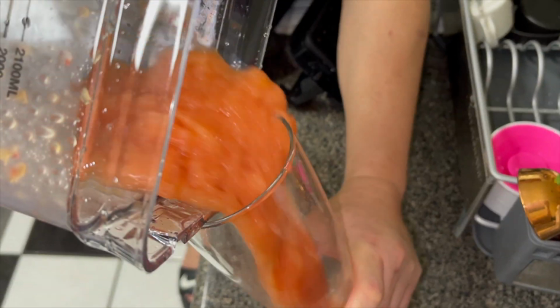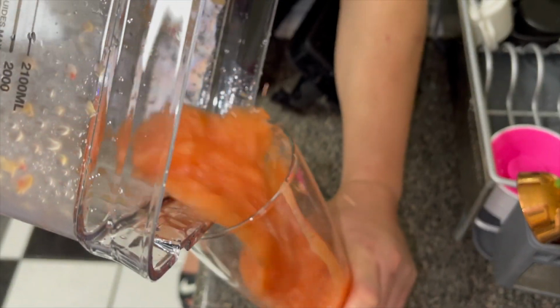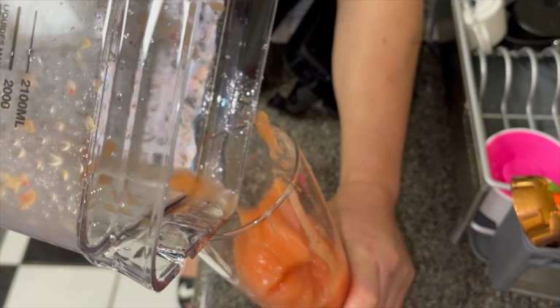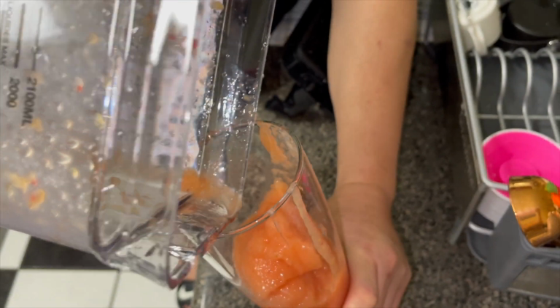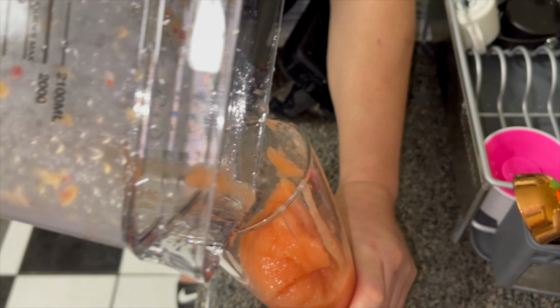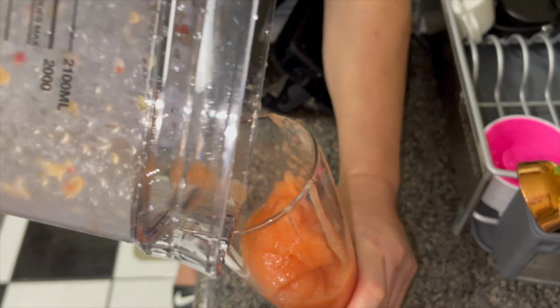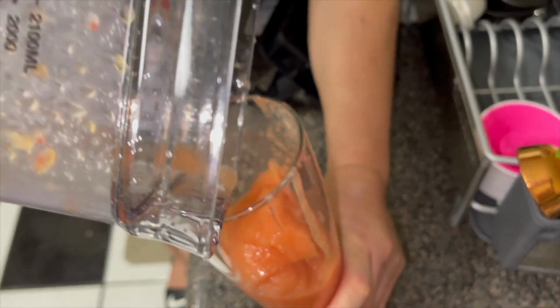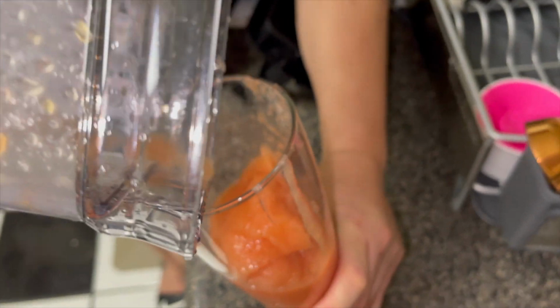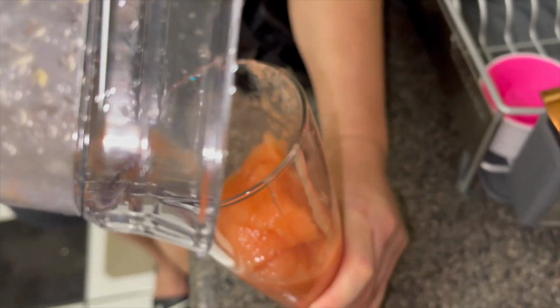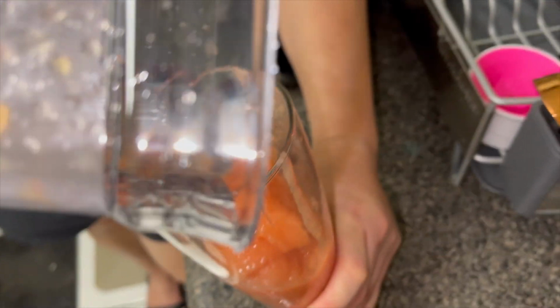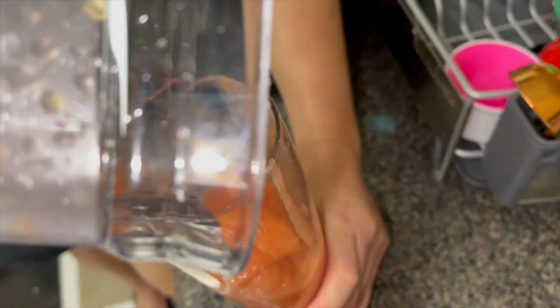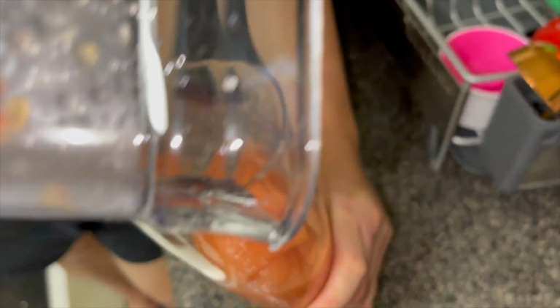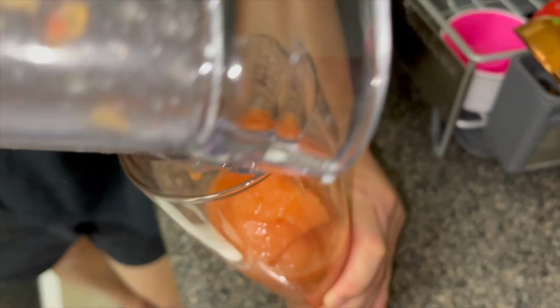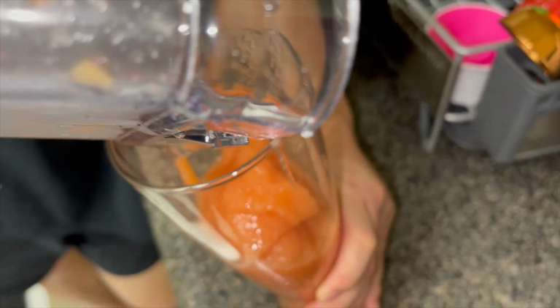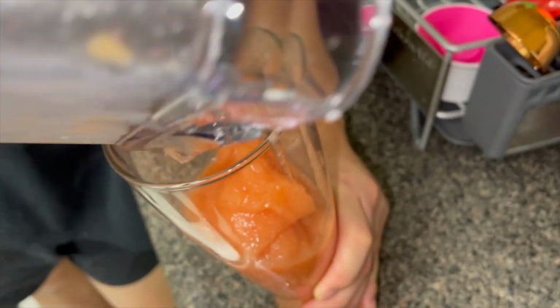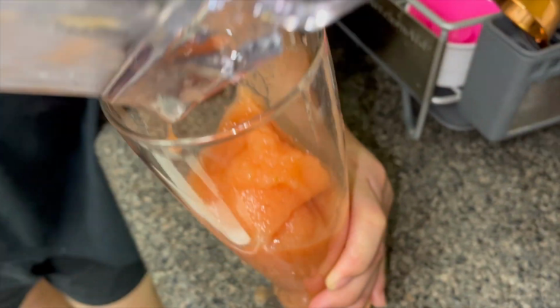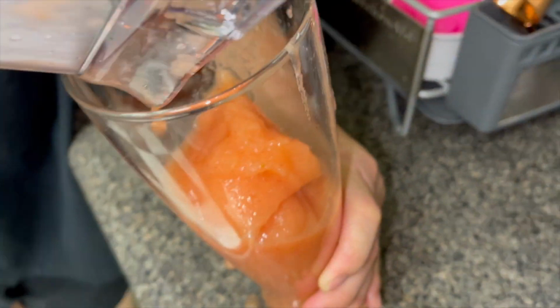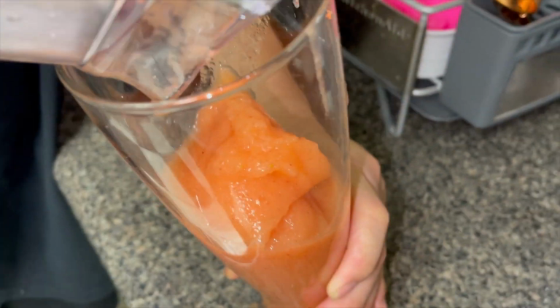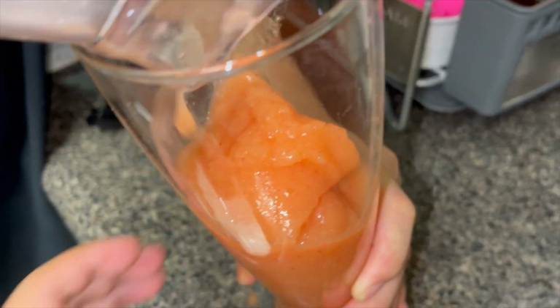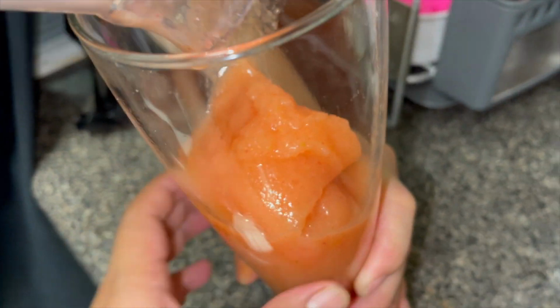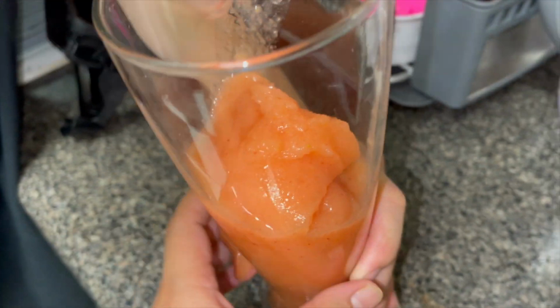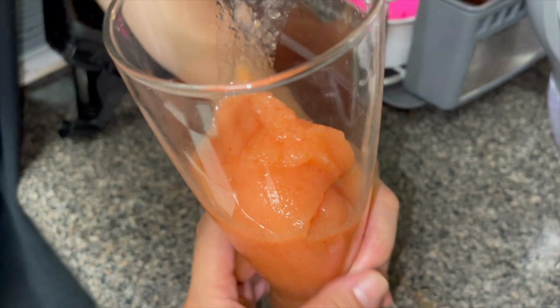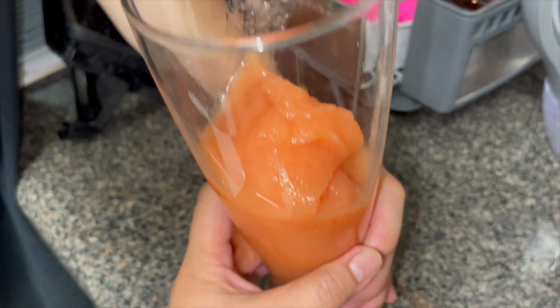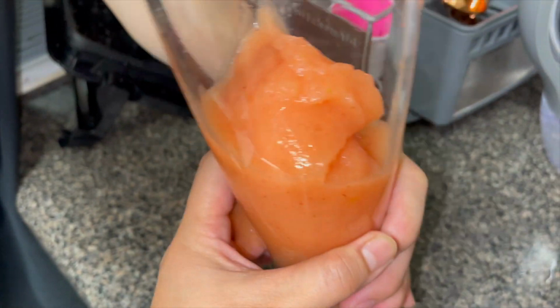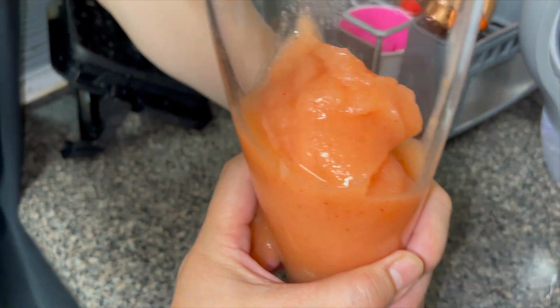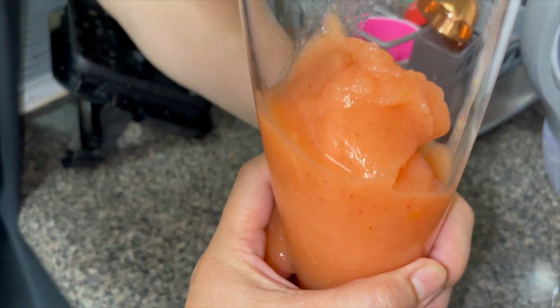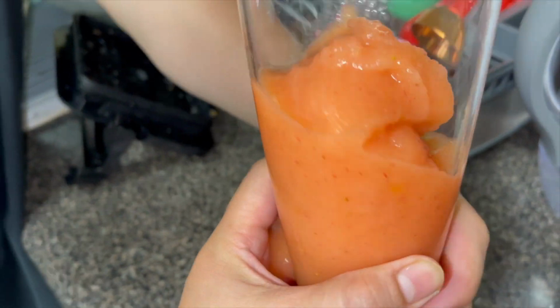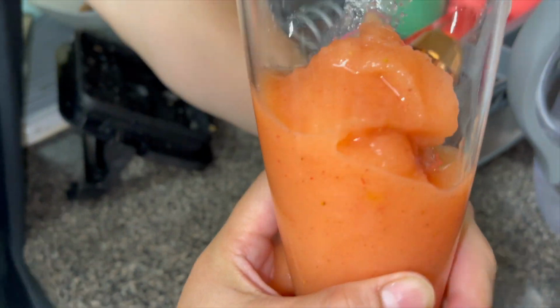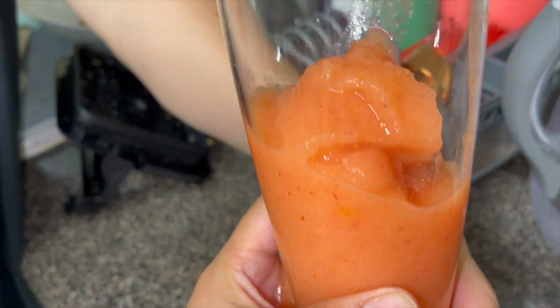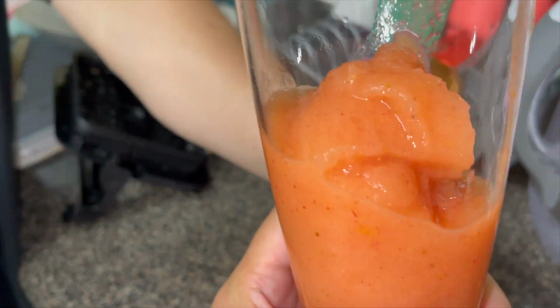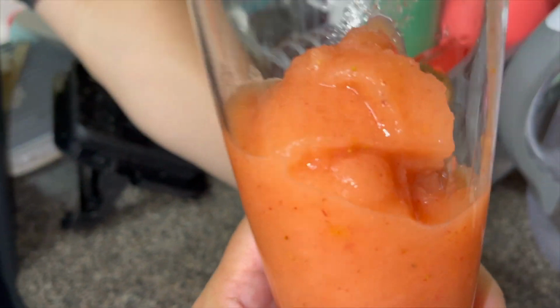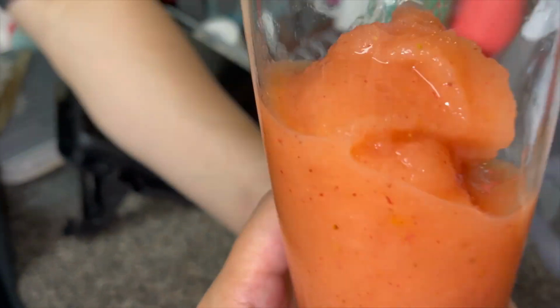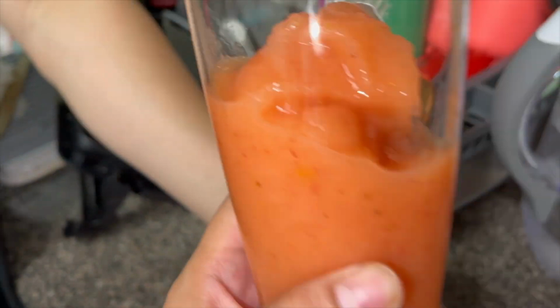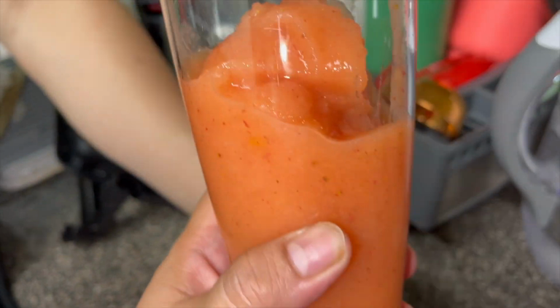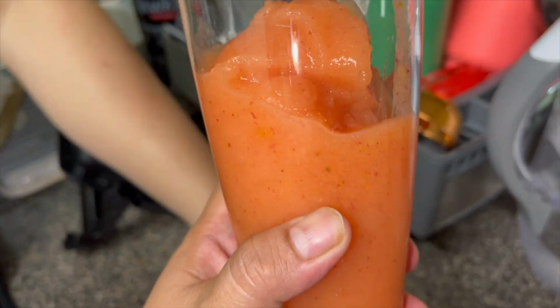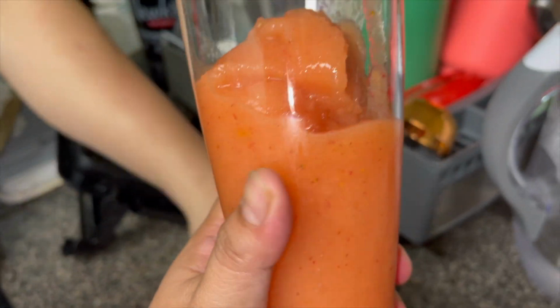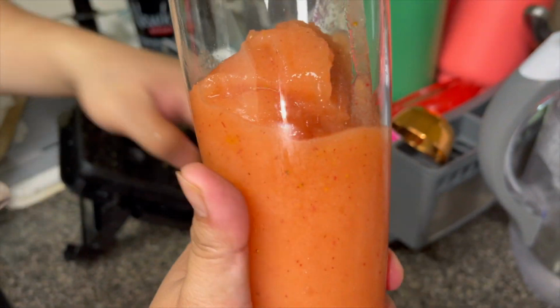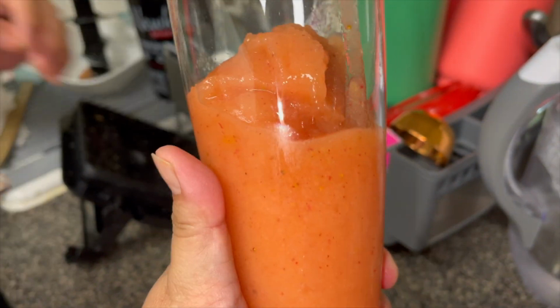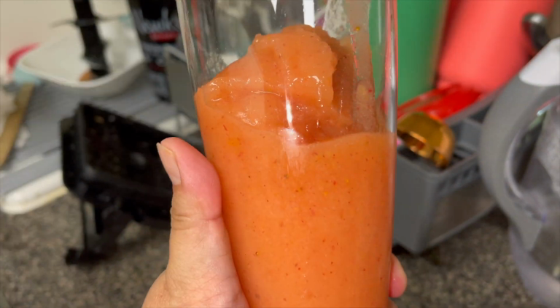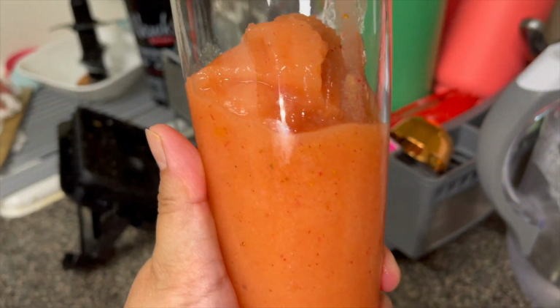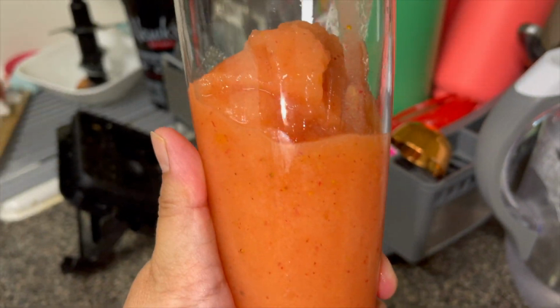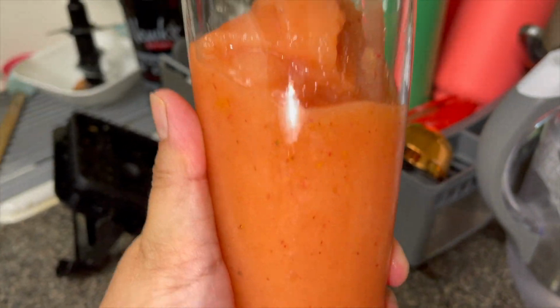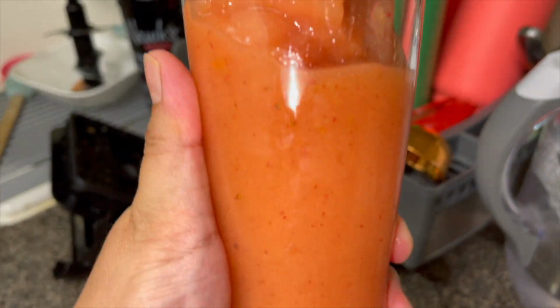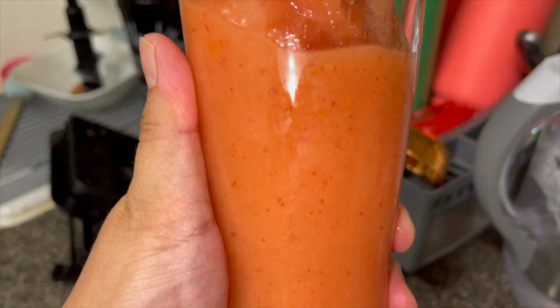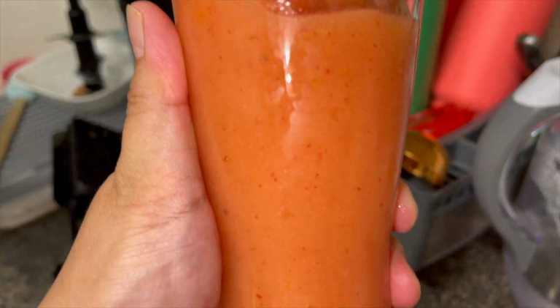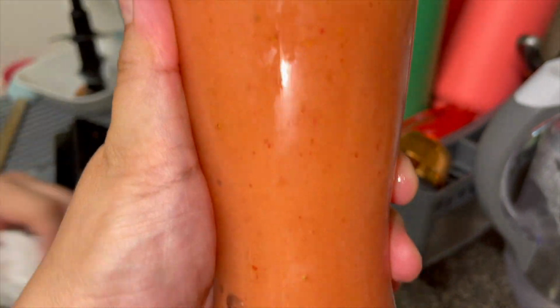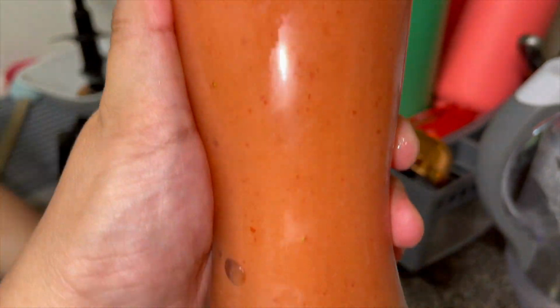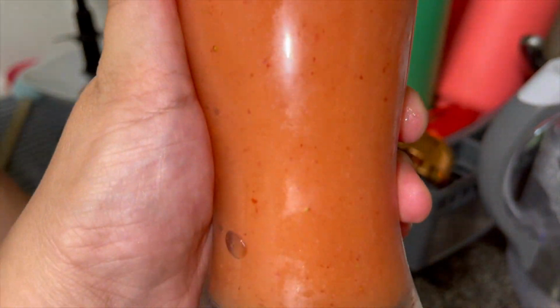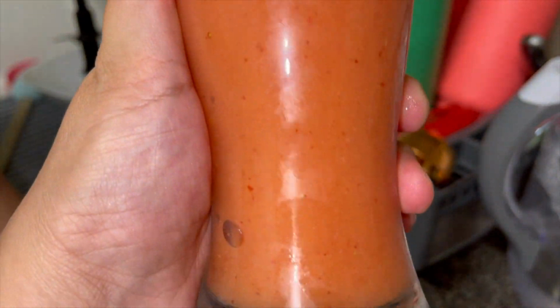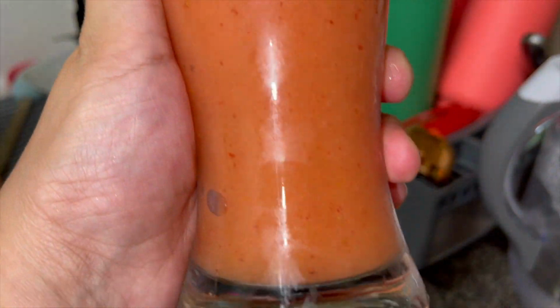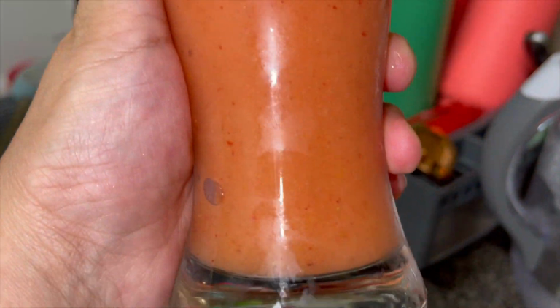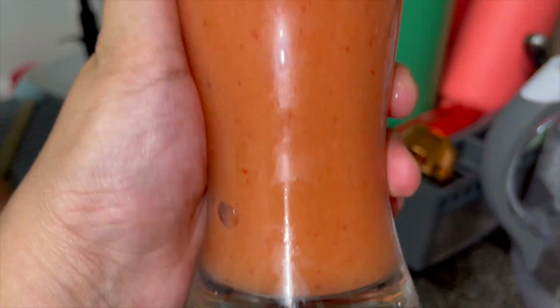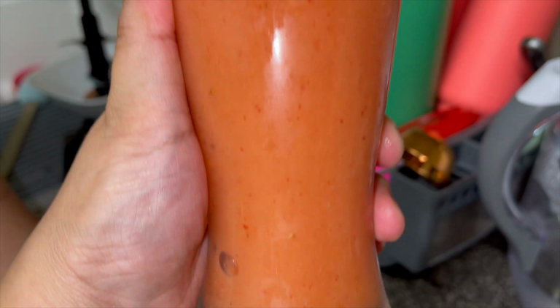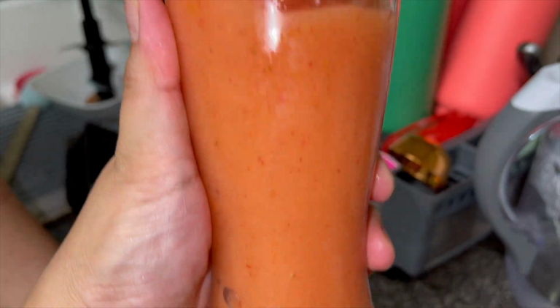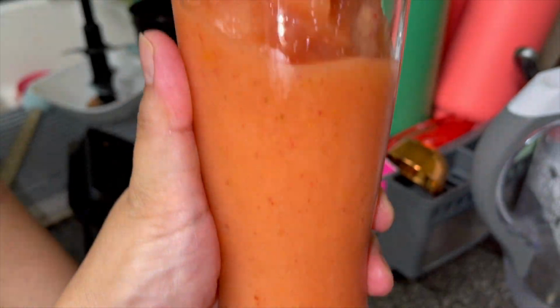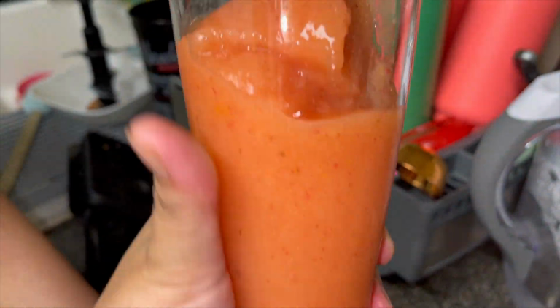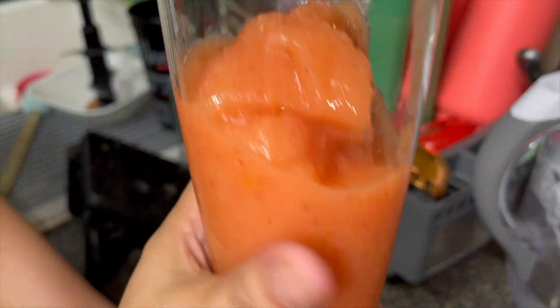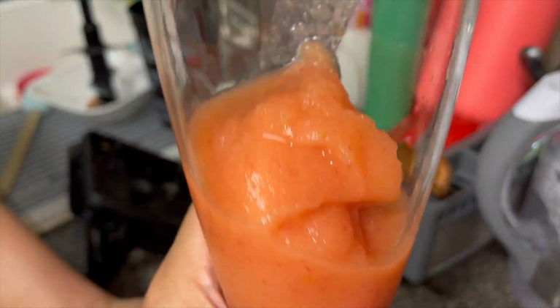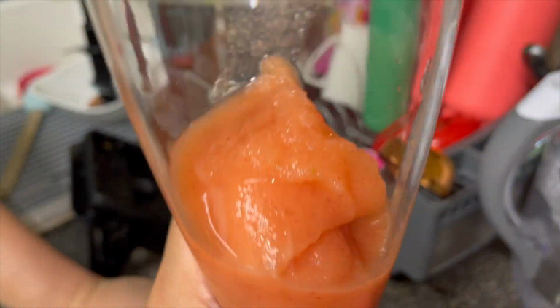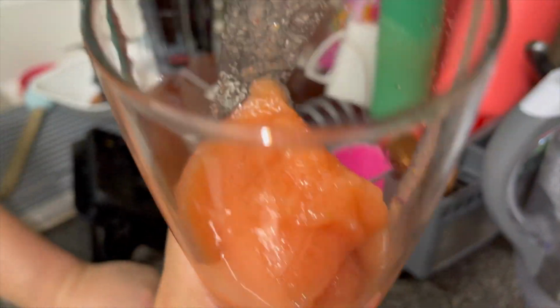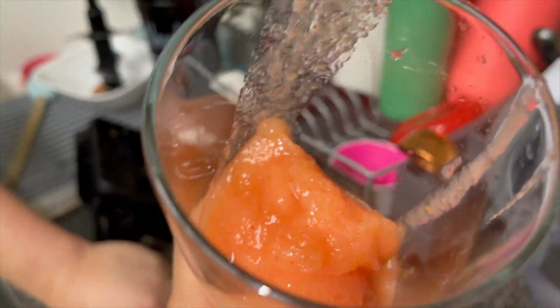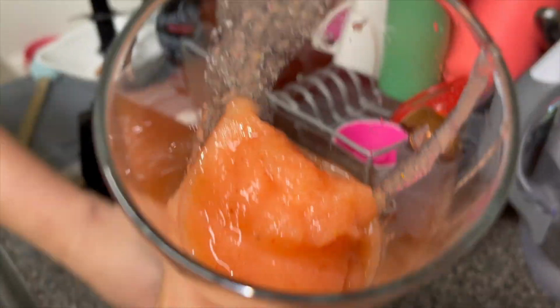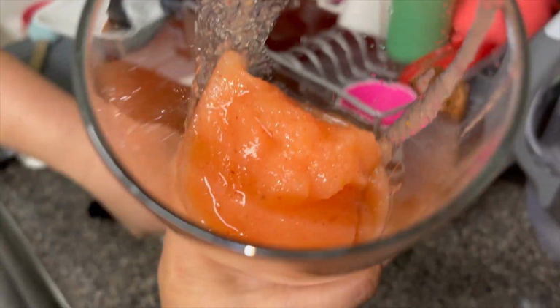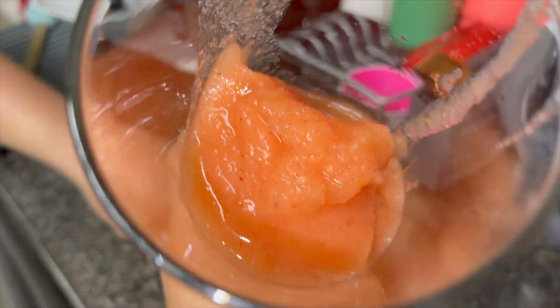Now we have an instant smoothie. Look at the texture — it's very smooth.